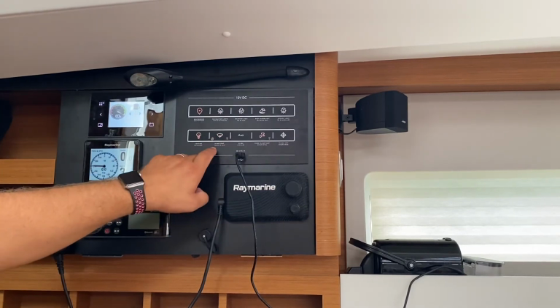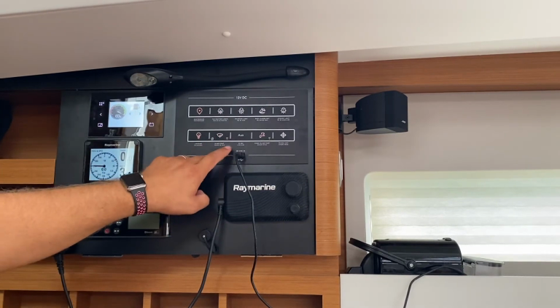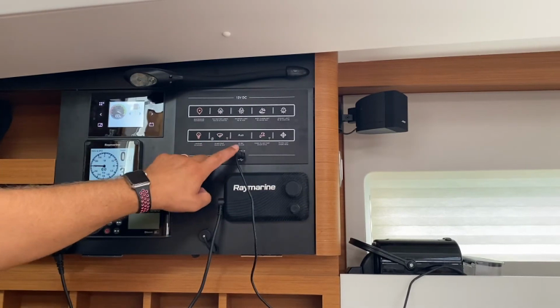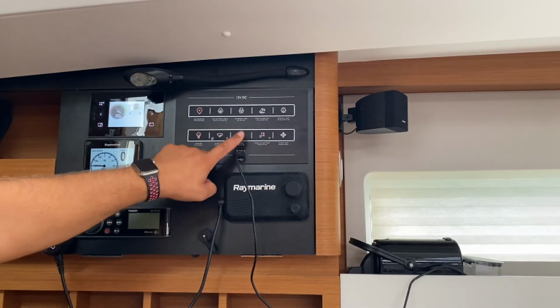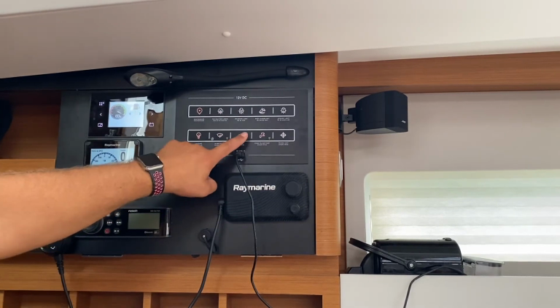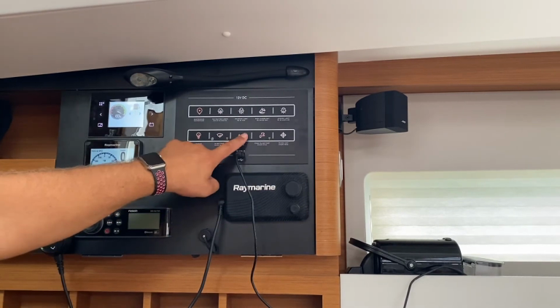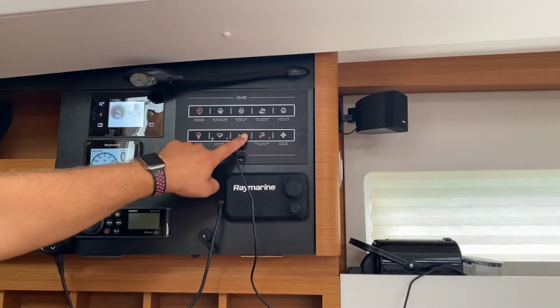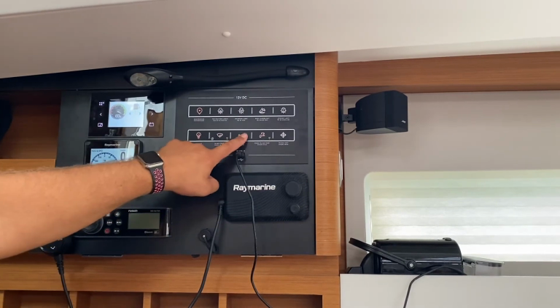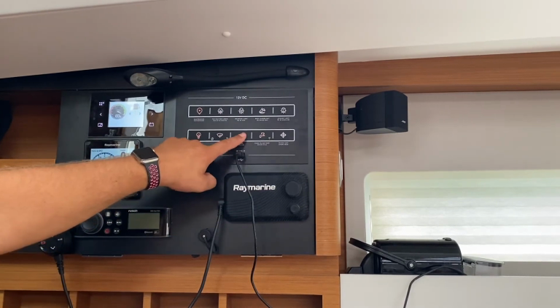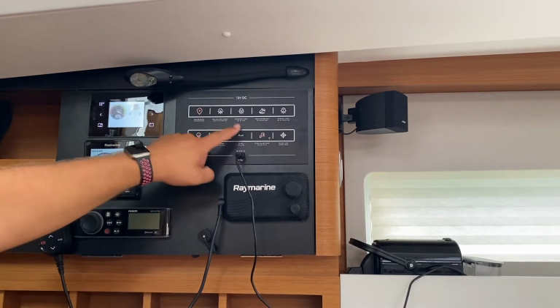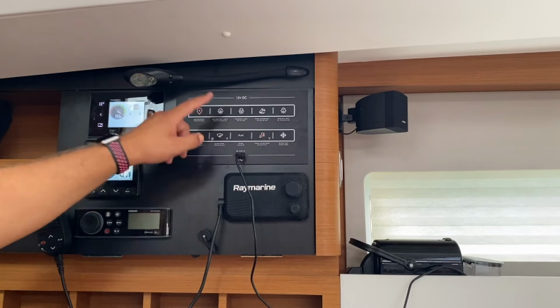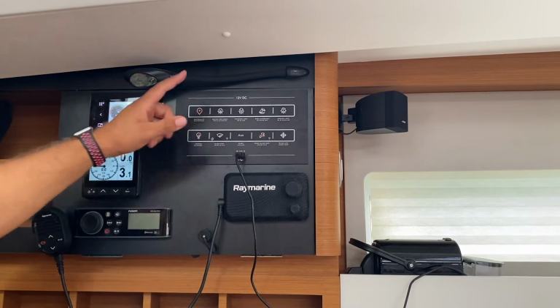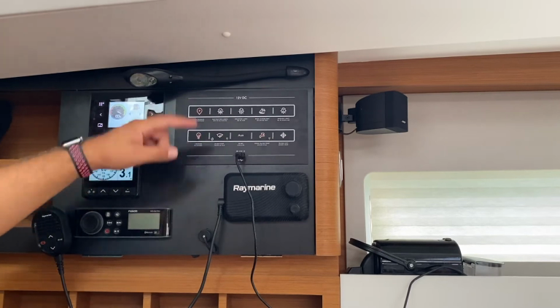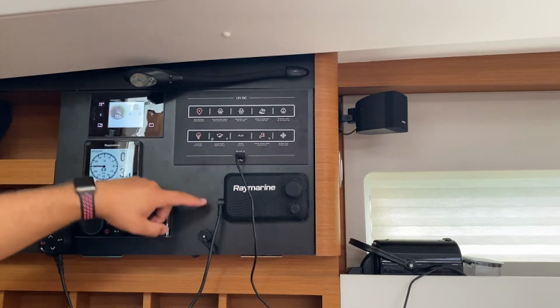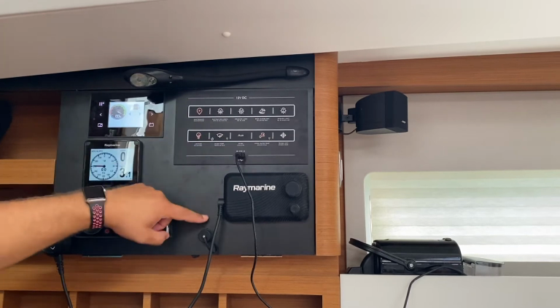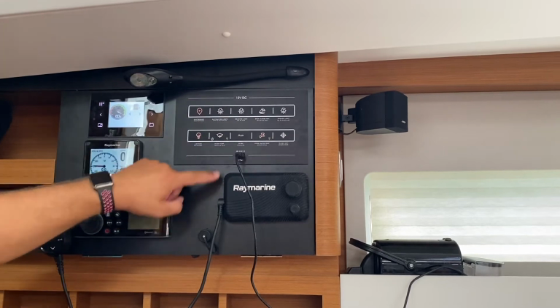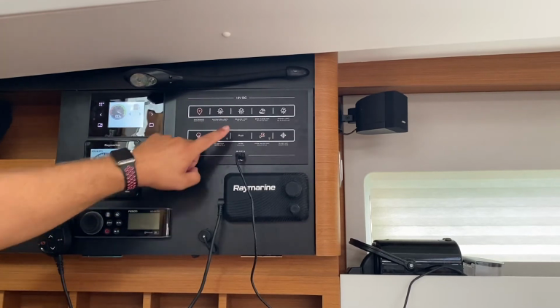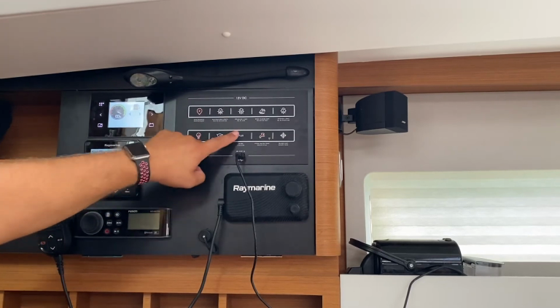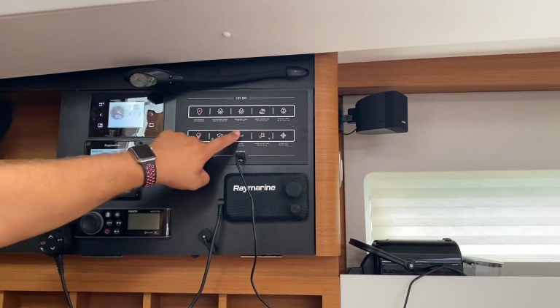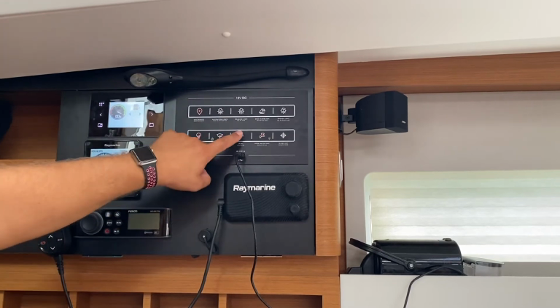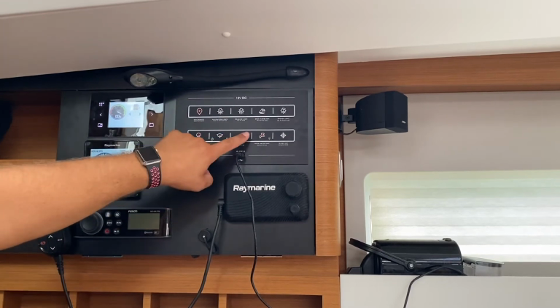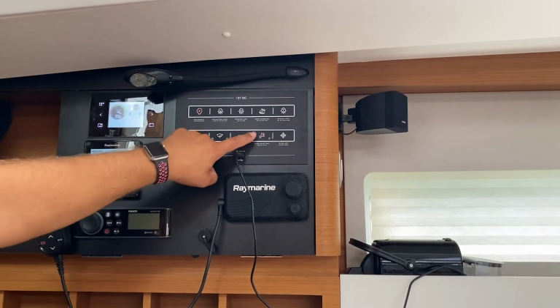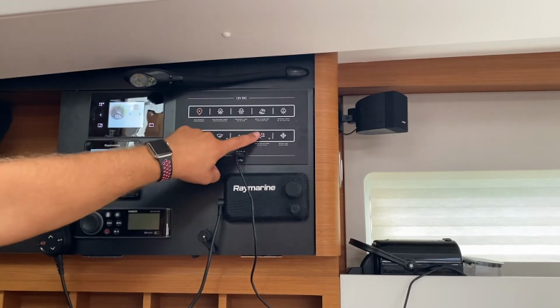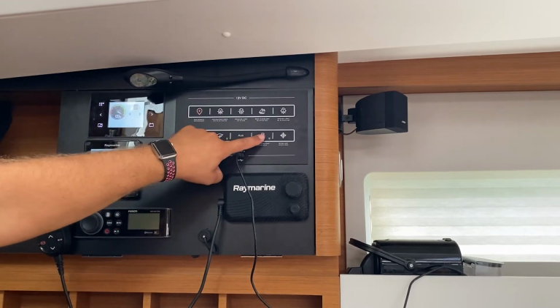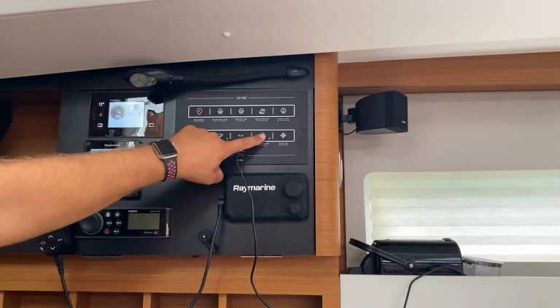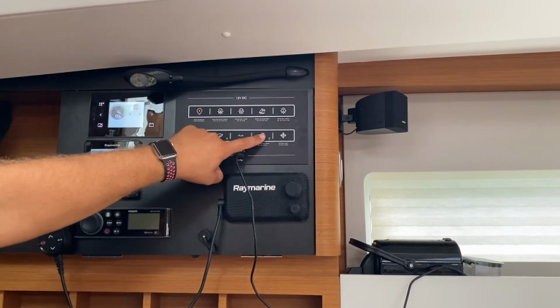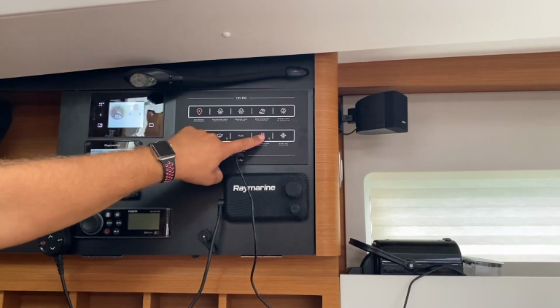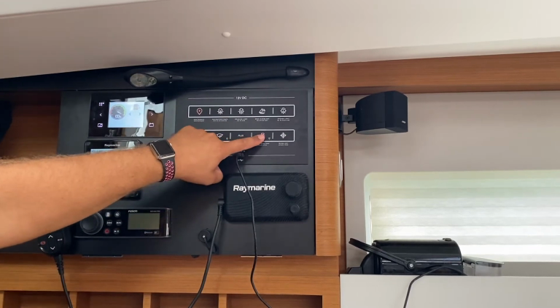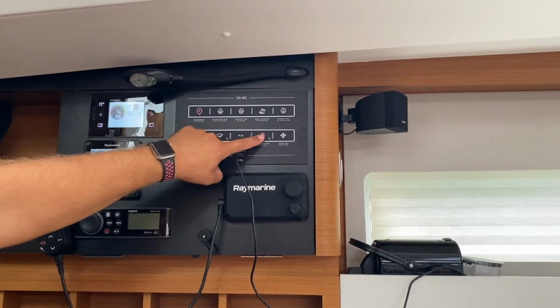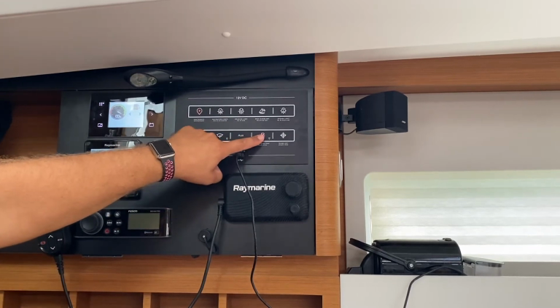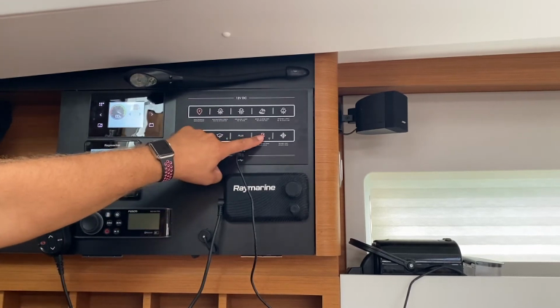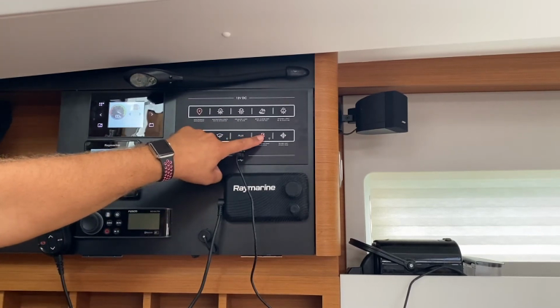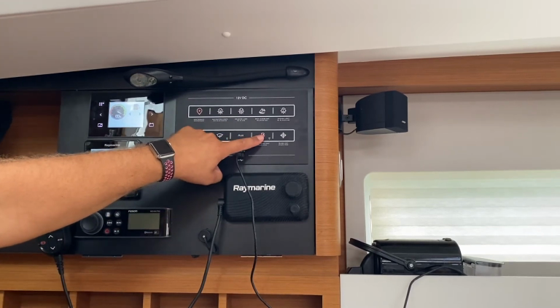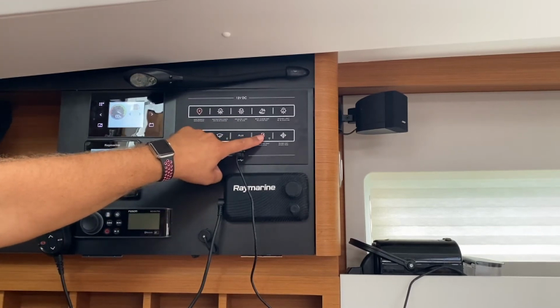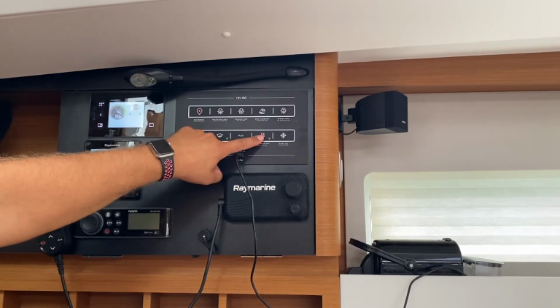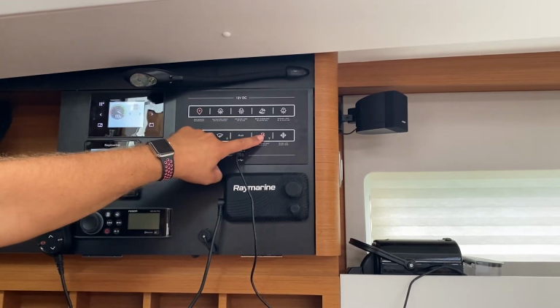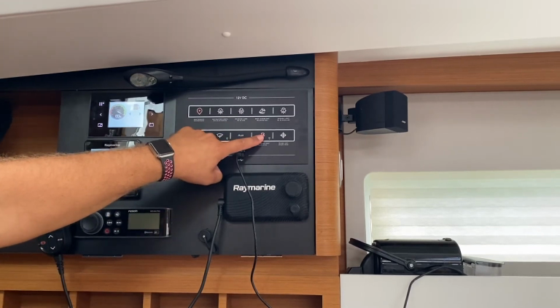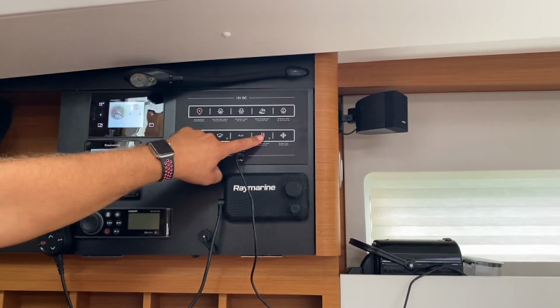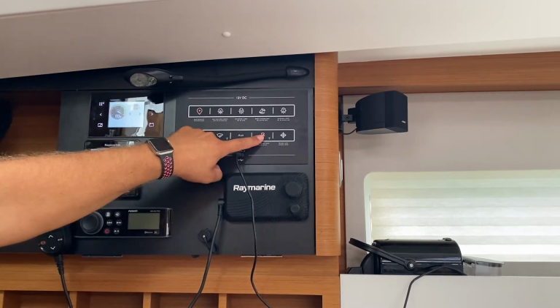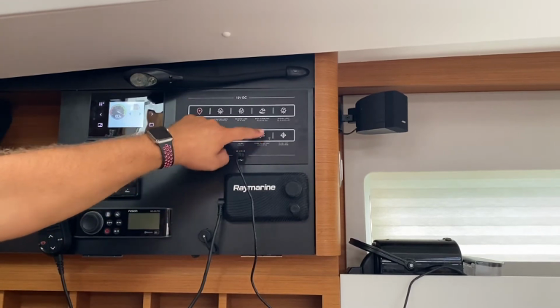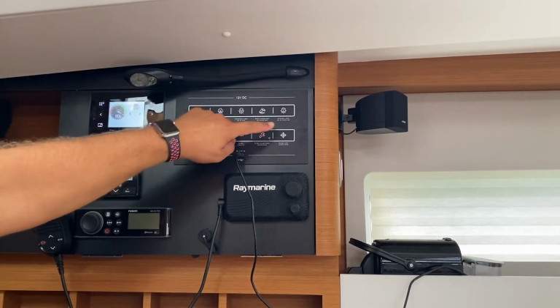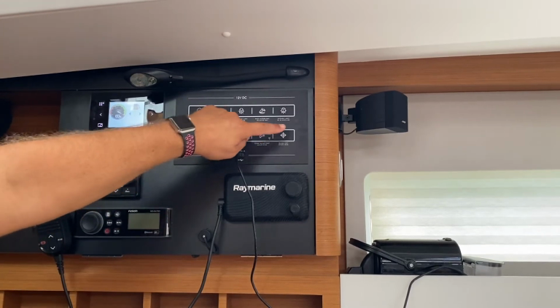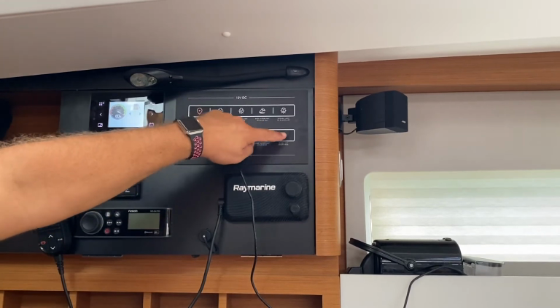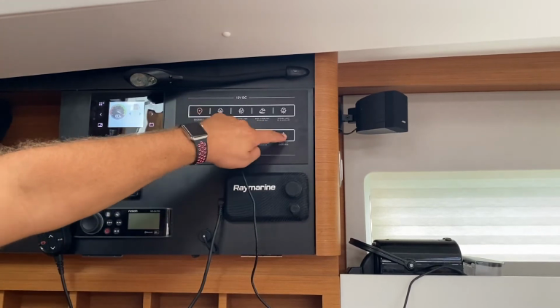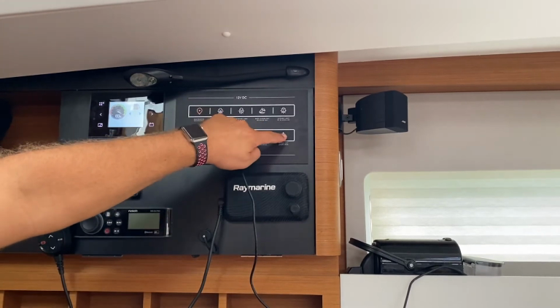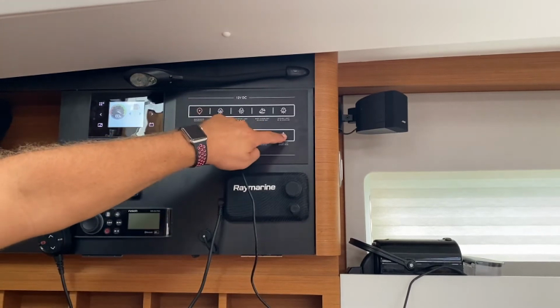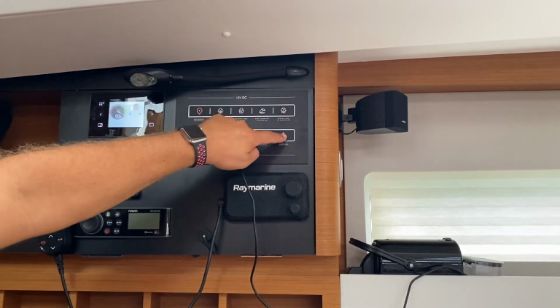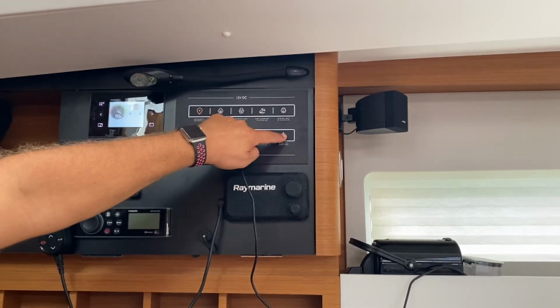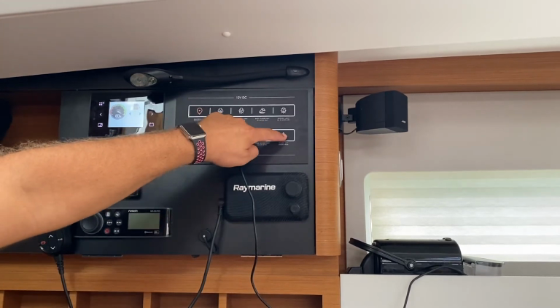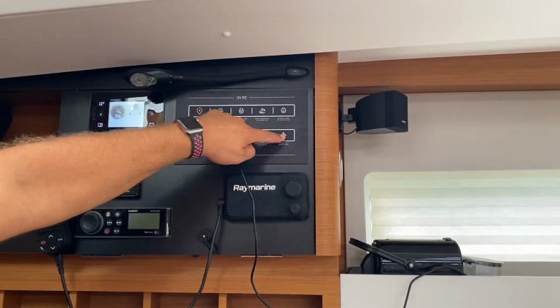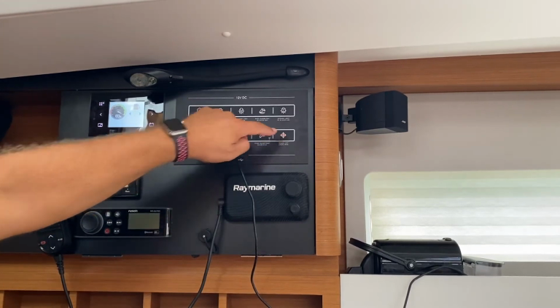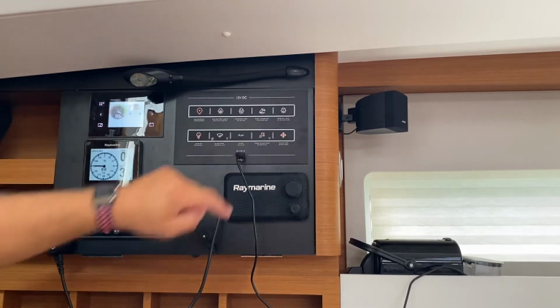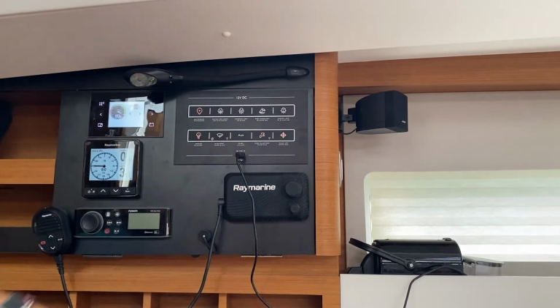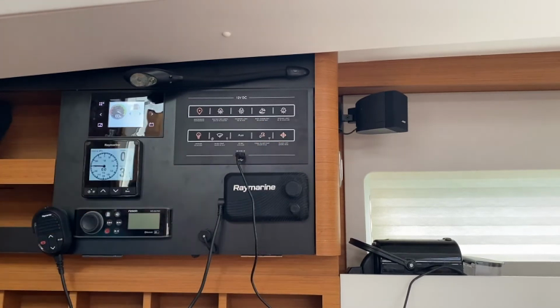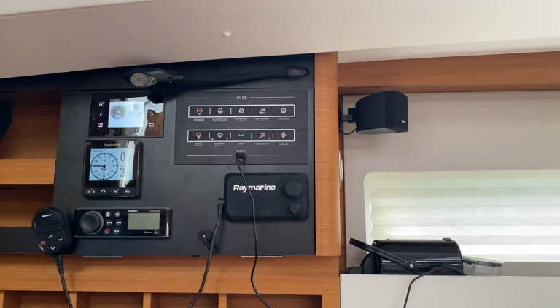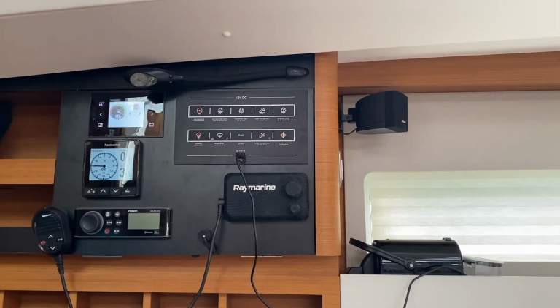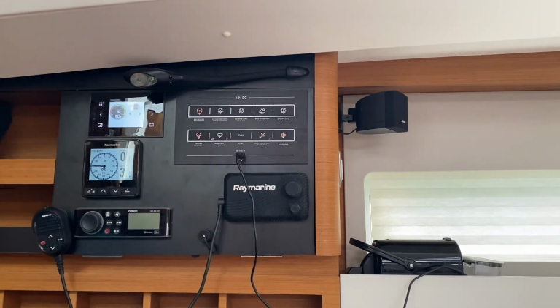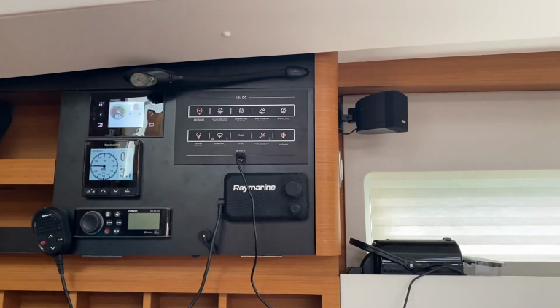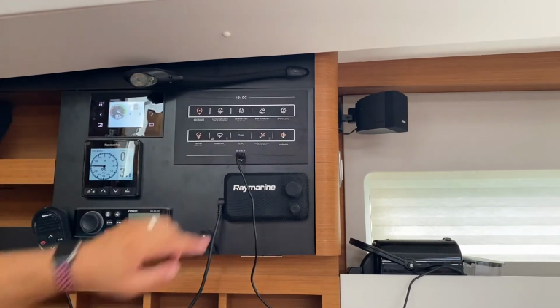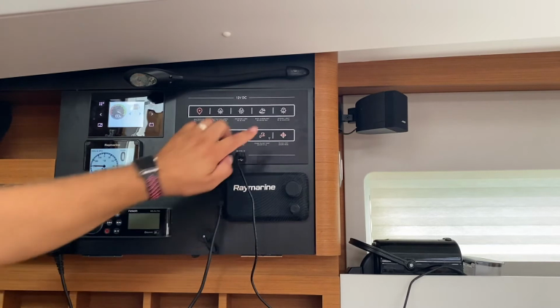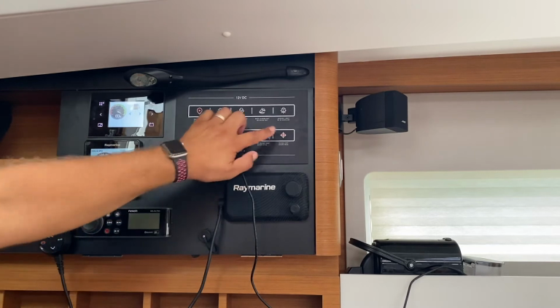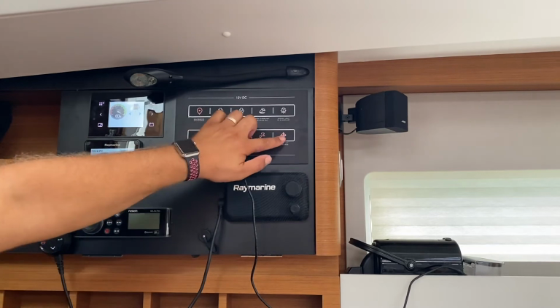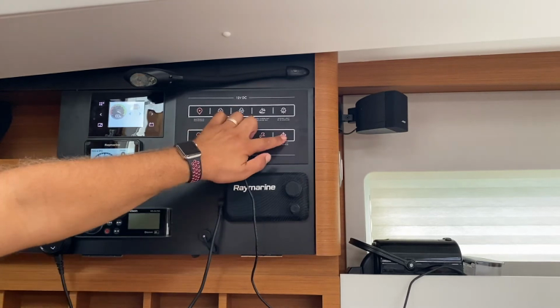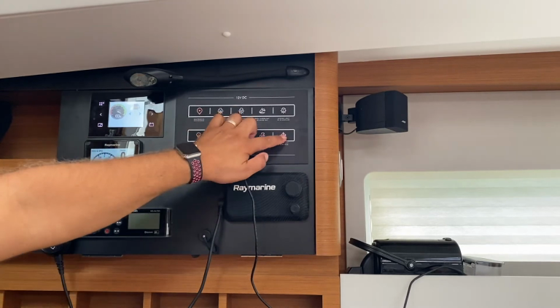Here you can turn on the auxiliaries, and the fresh water pump is here. The fridge unit is turned on and off with this switch.